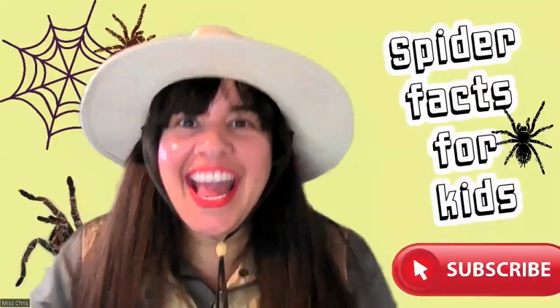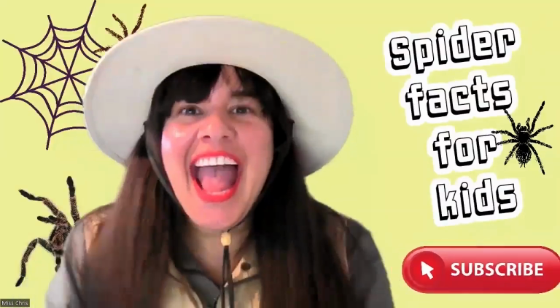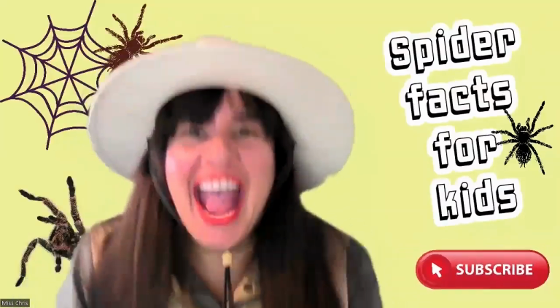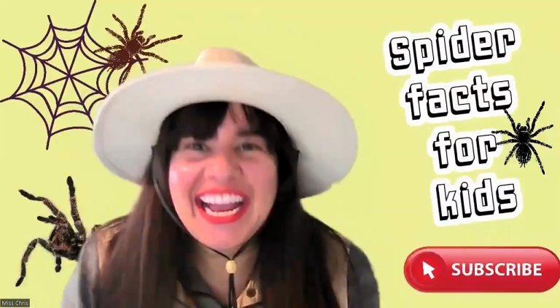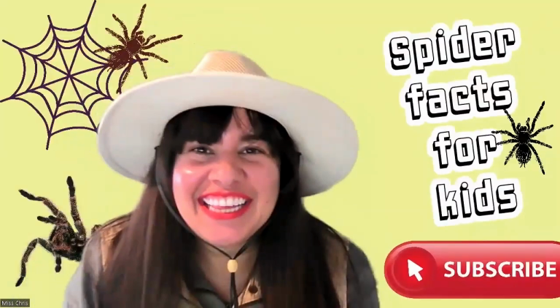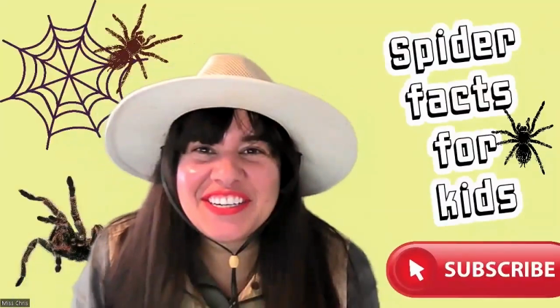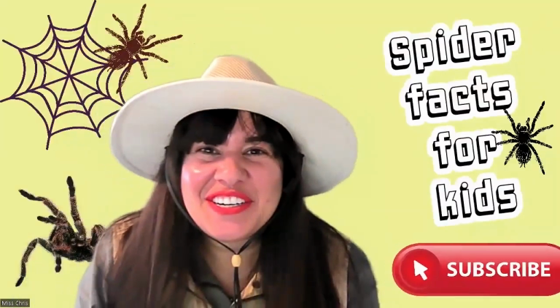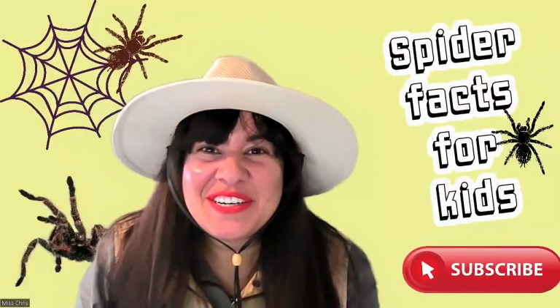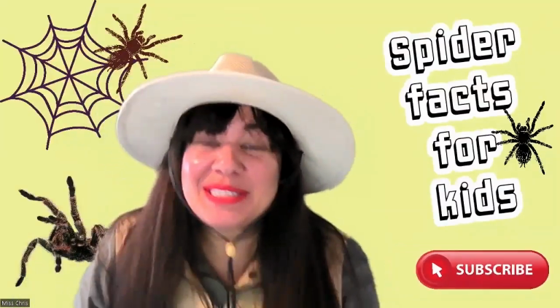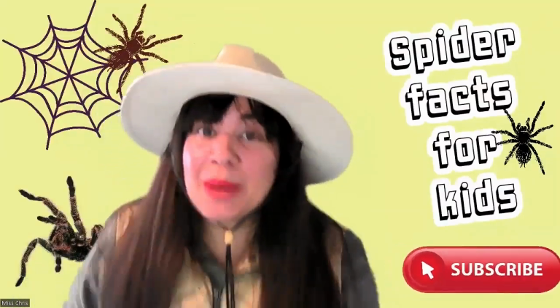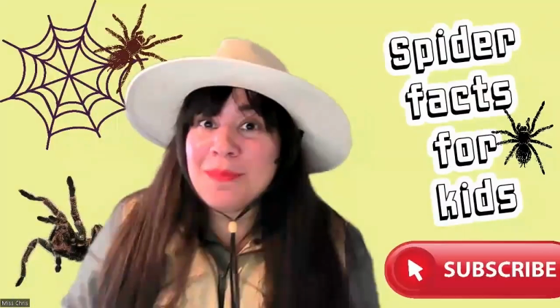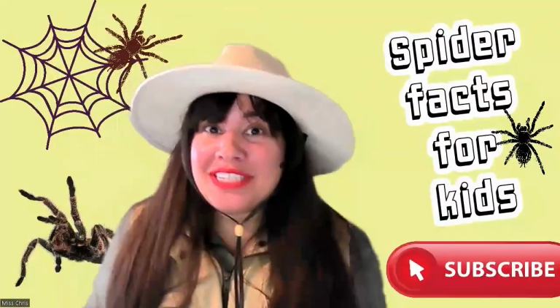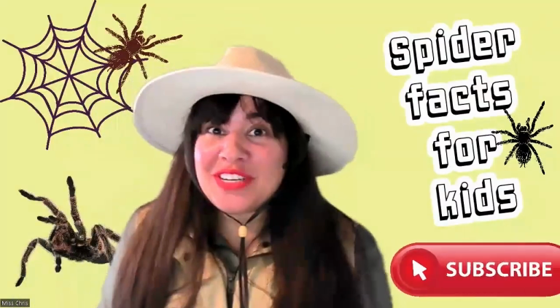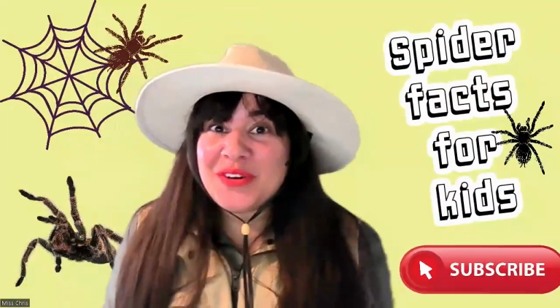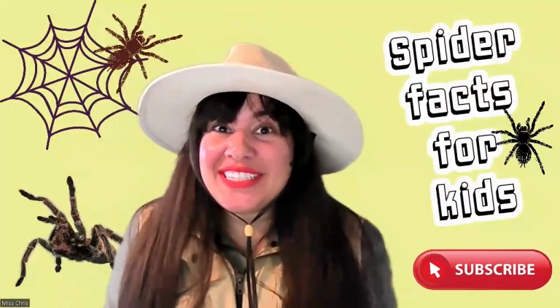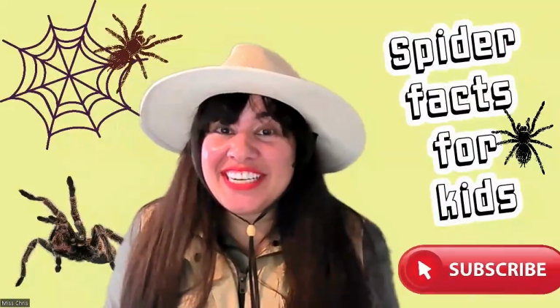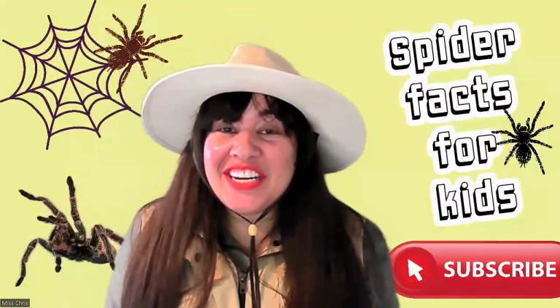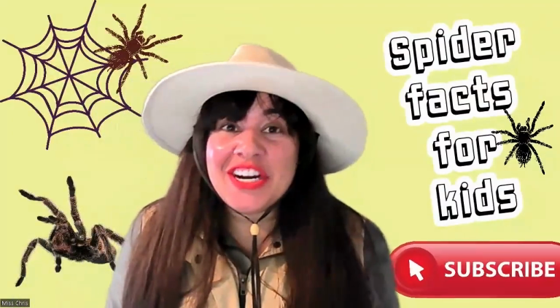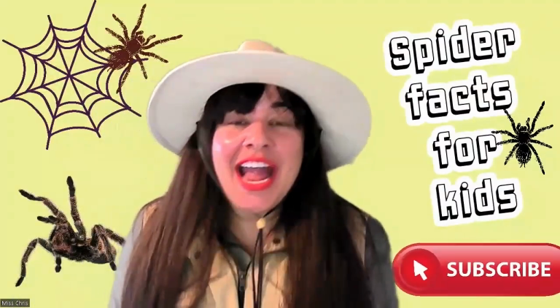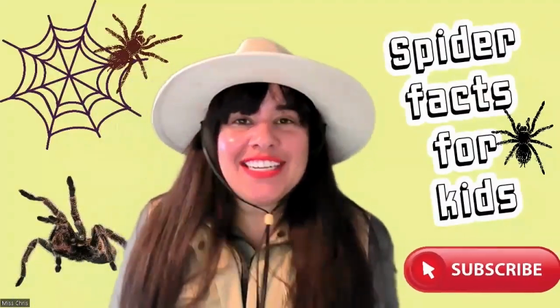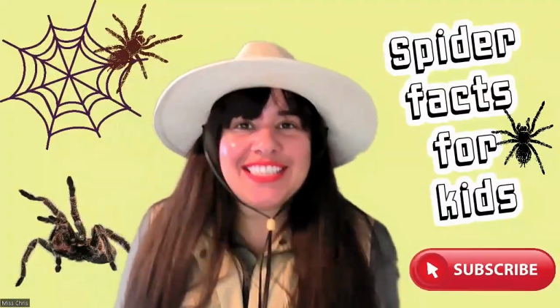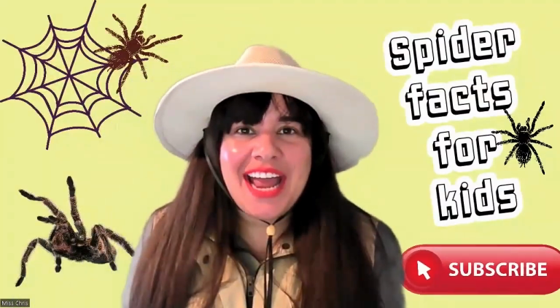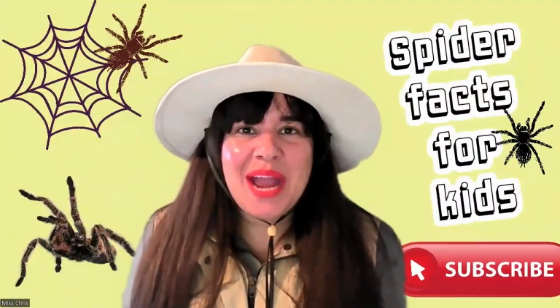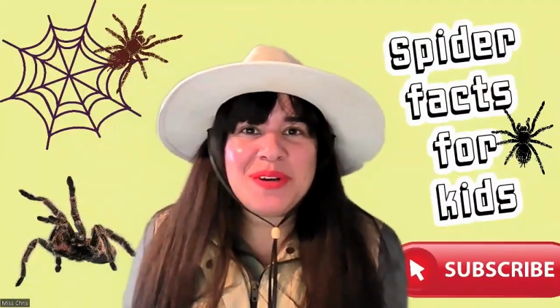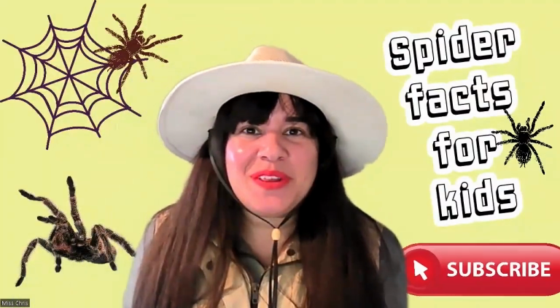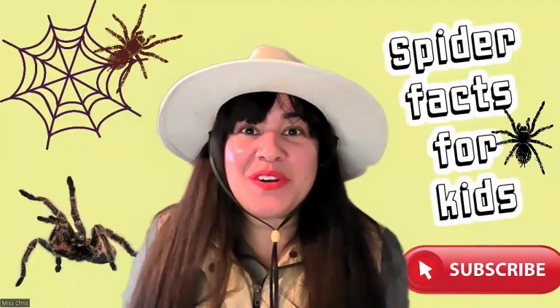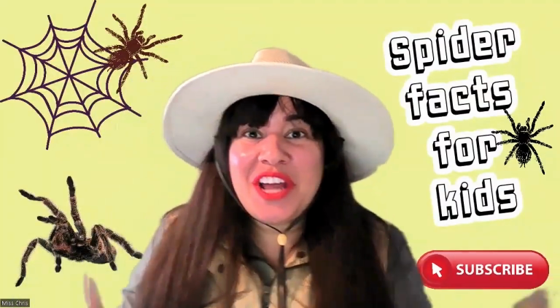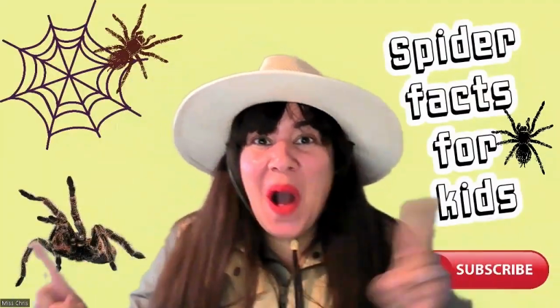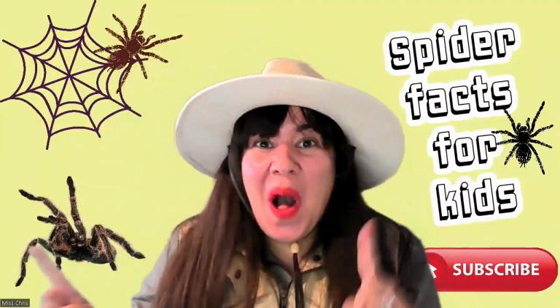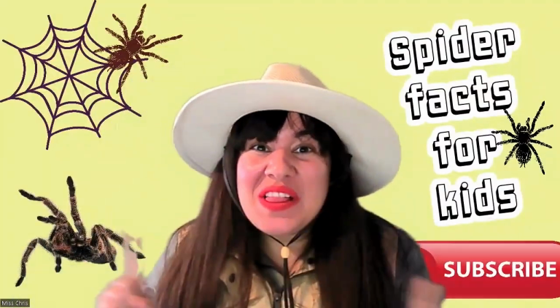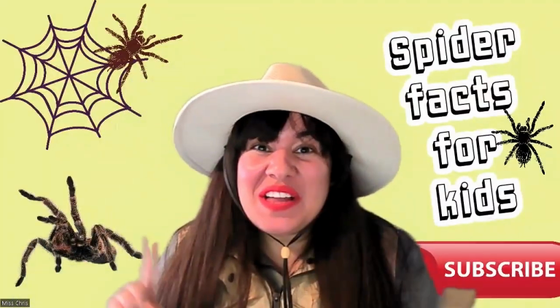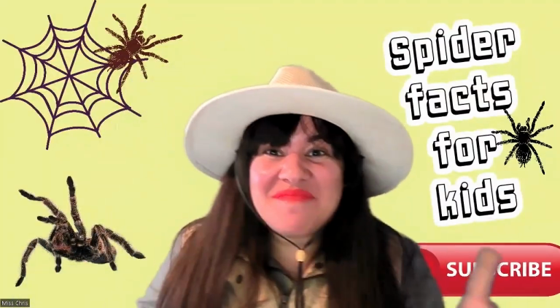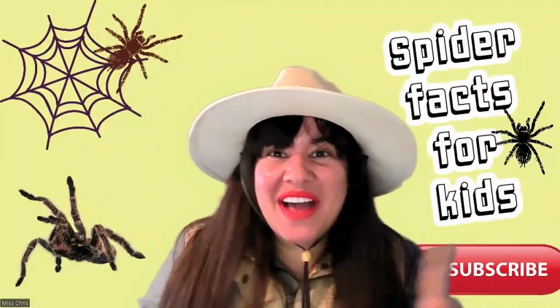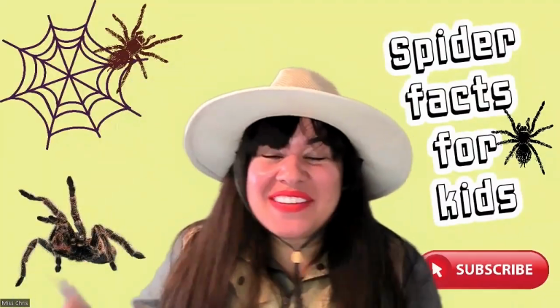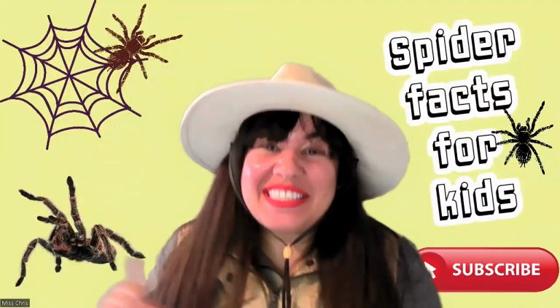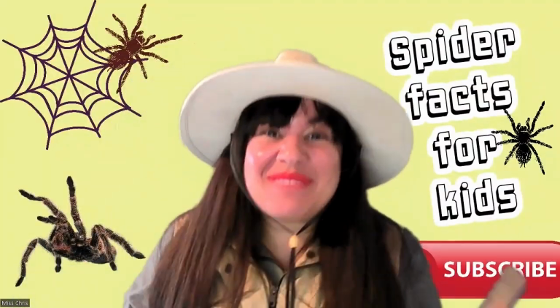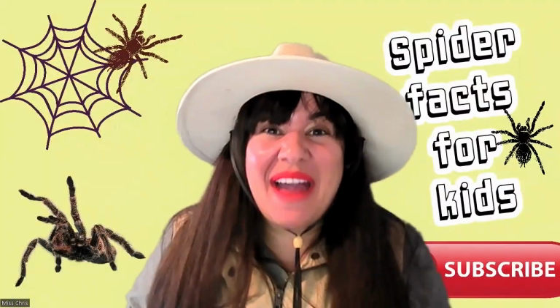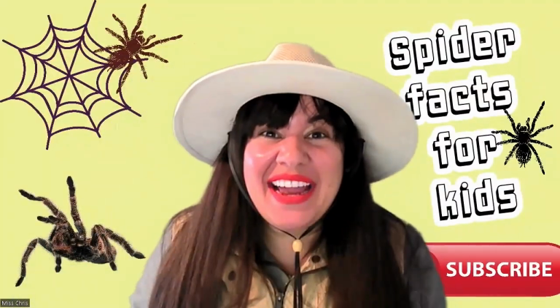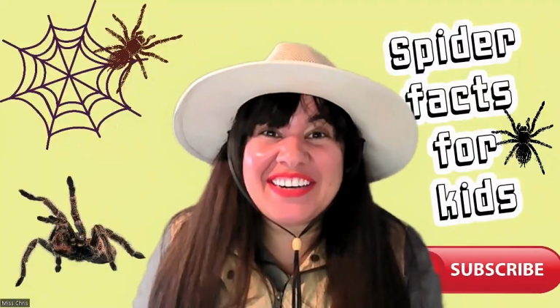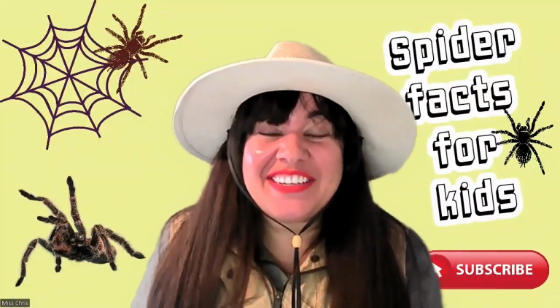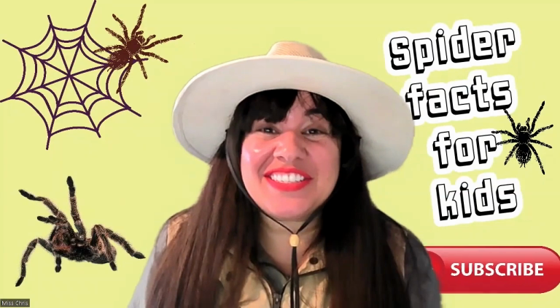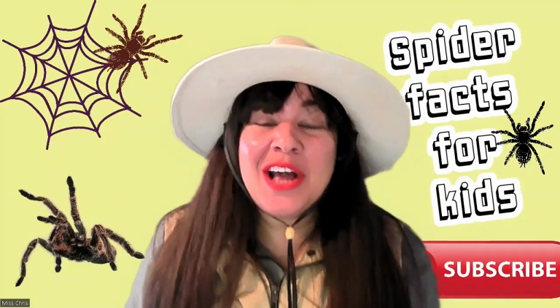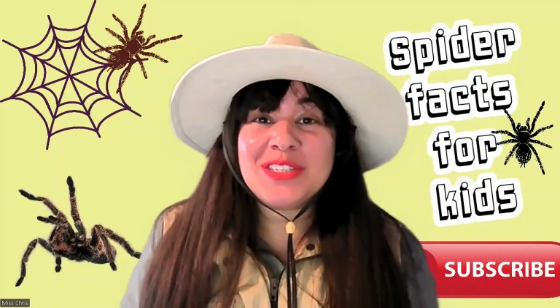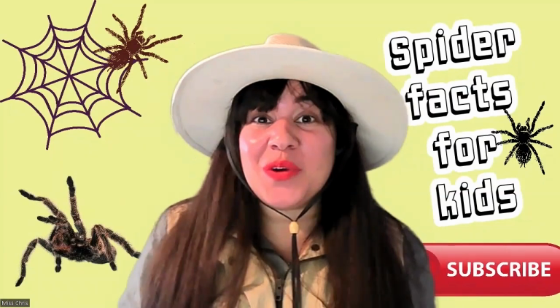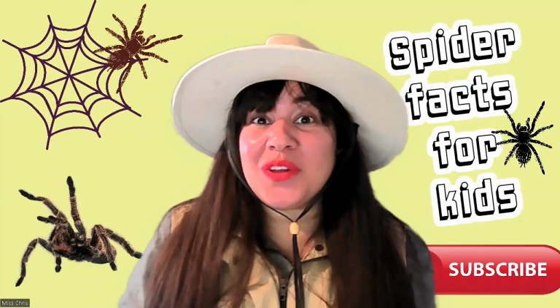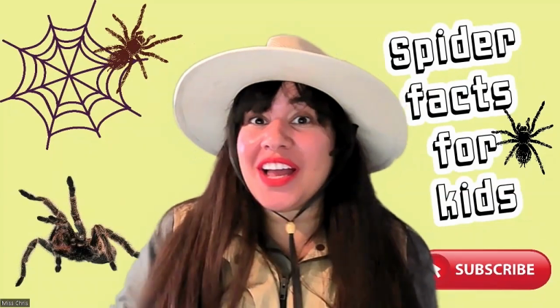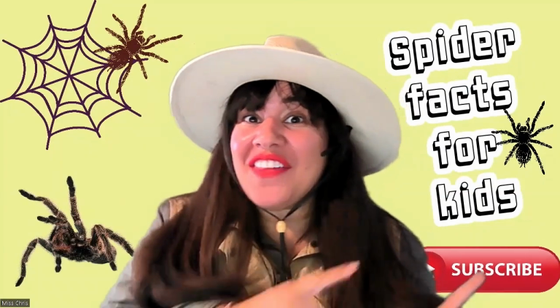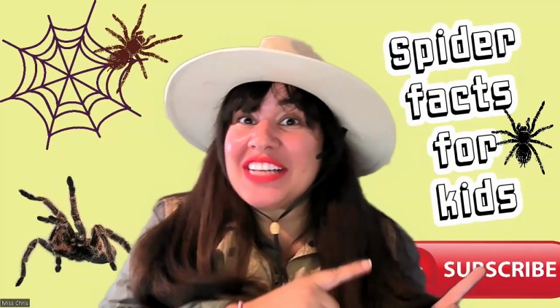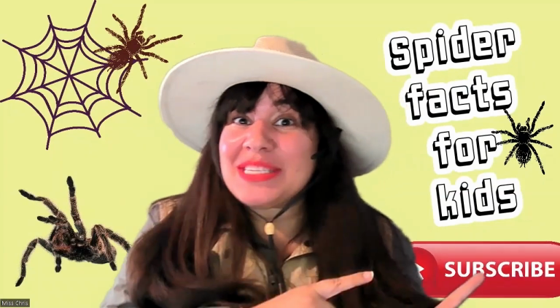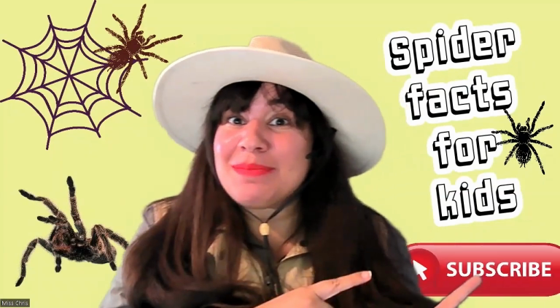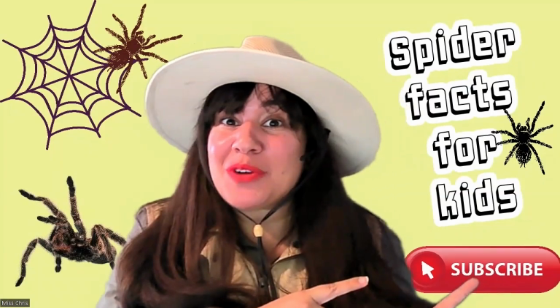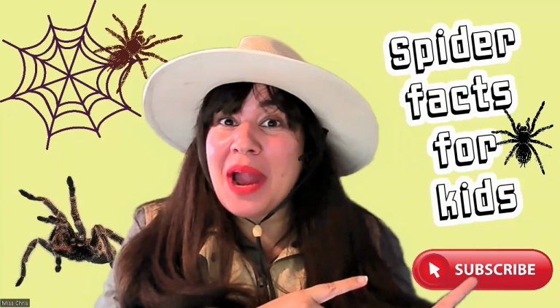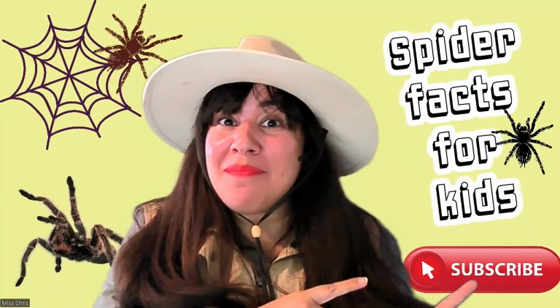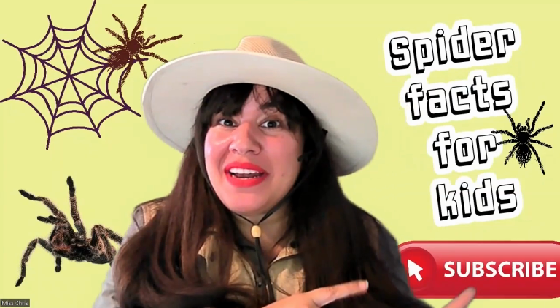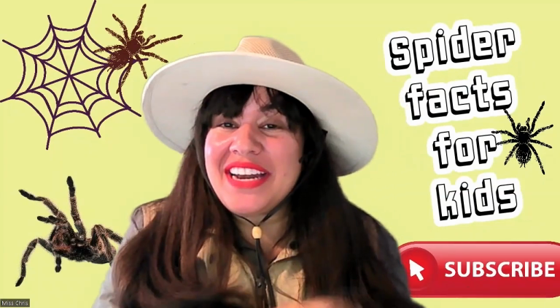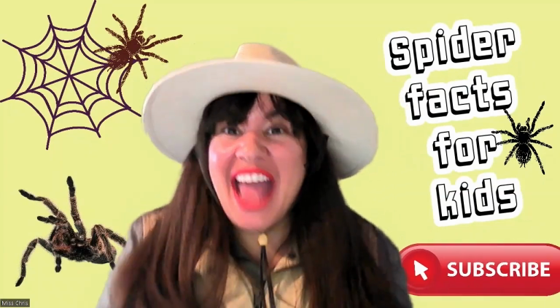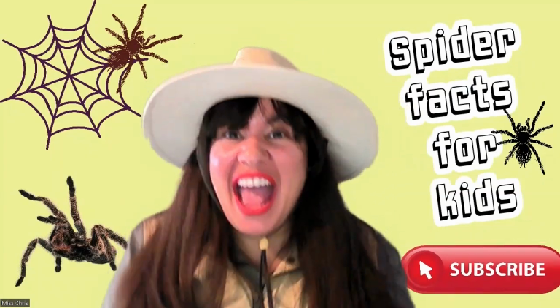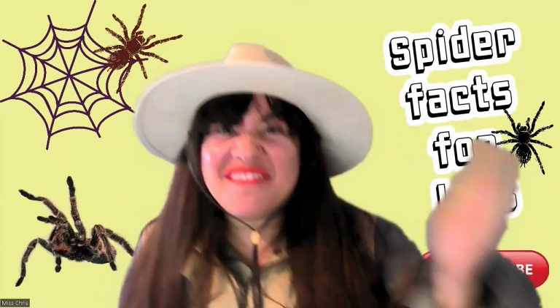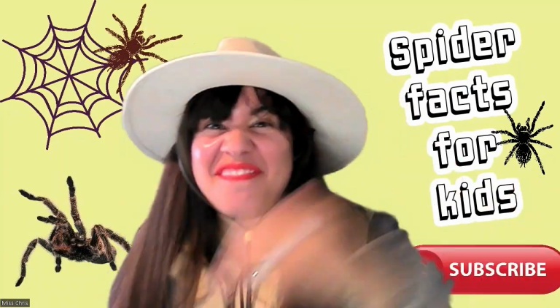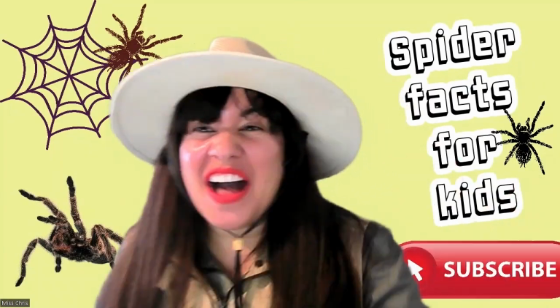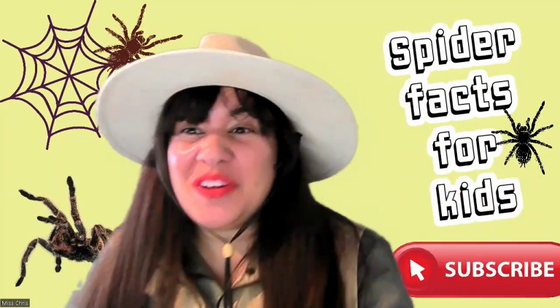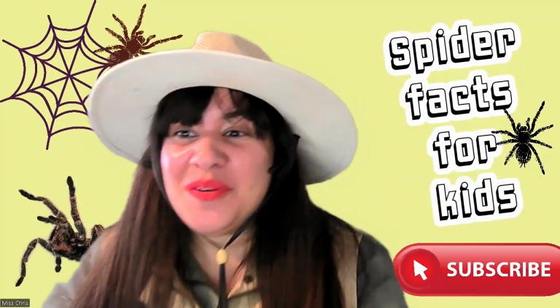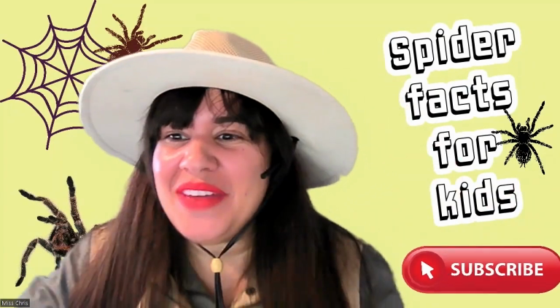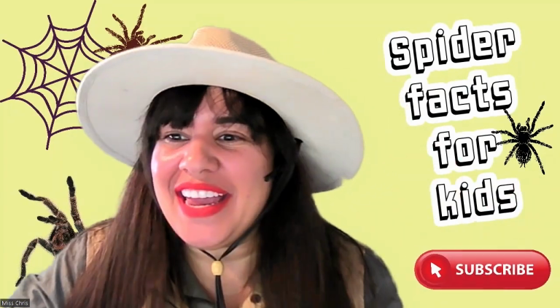Hey learners, Miss Chris here and today we're learning all about spiders. Click on that subscribe button and follow me.